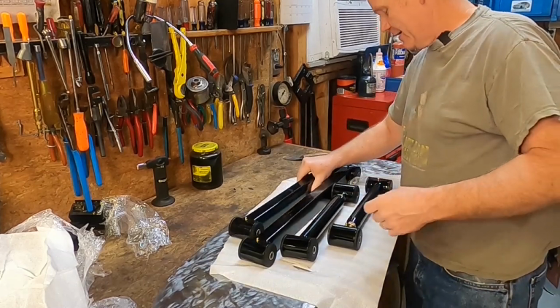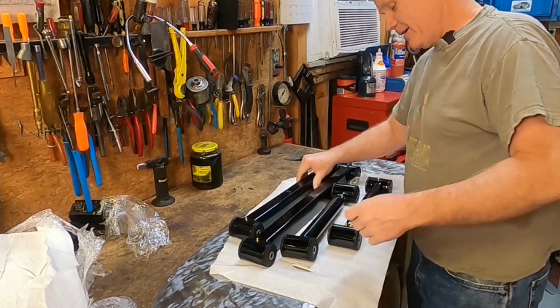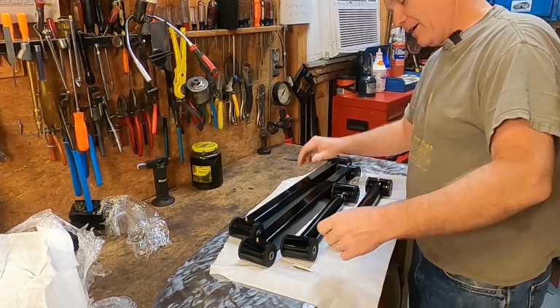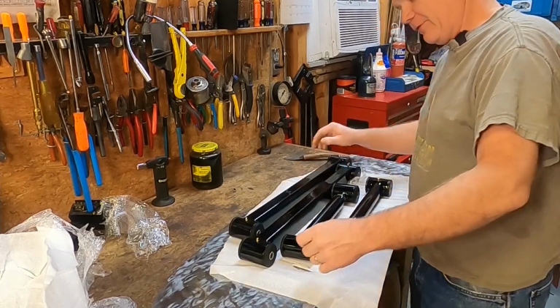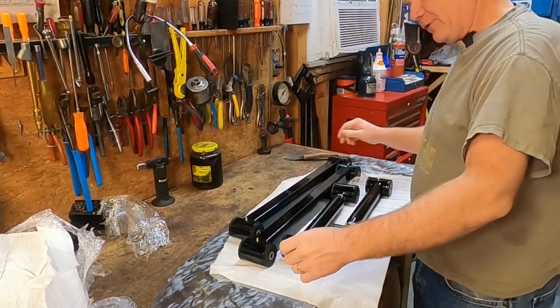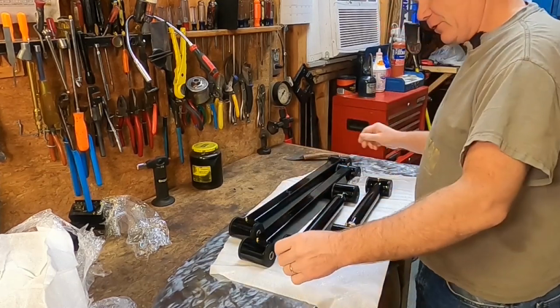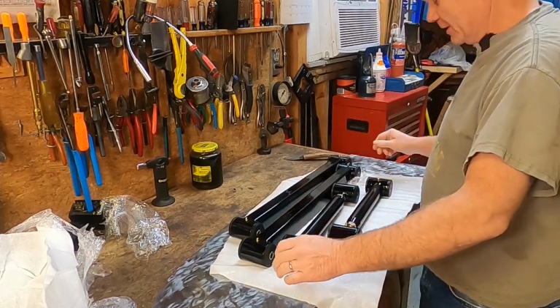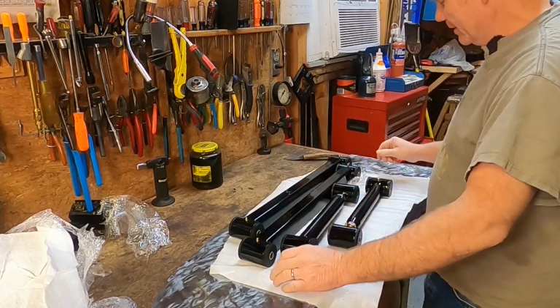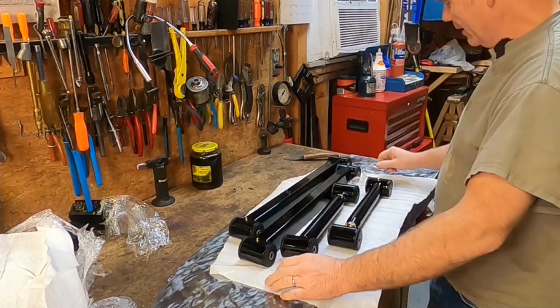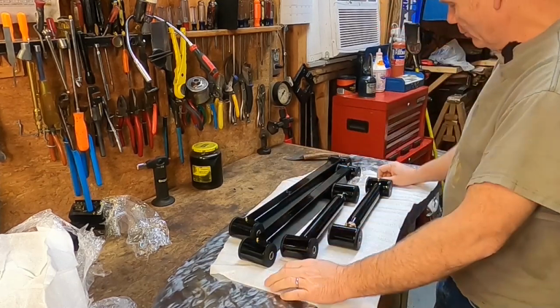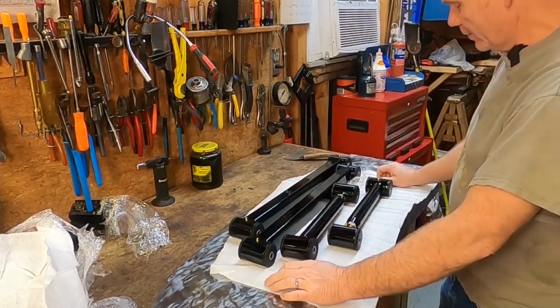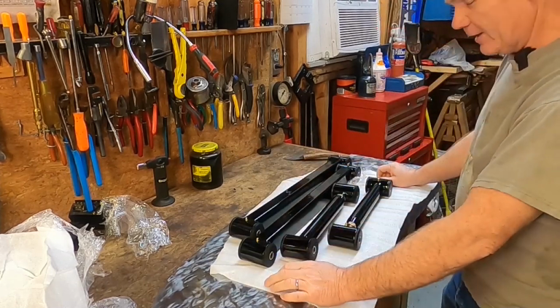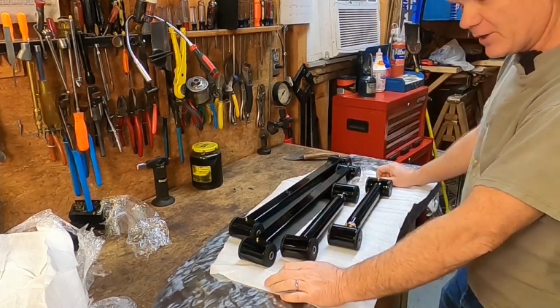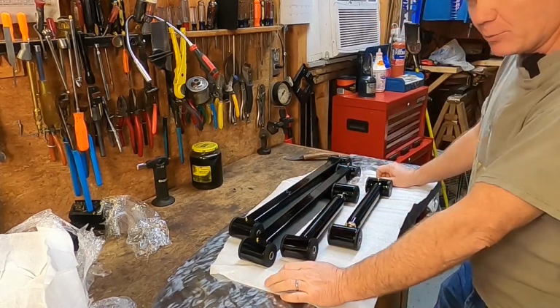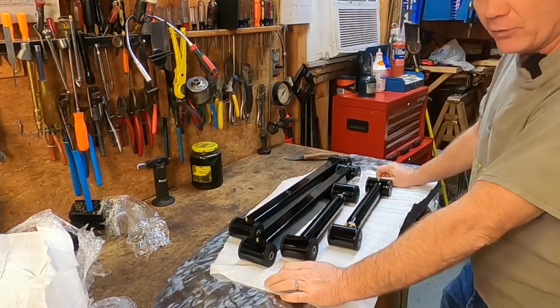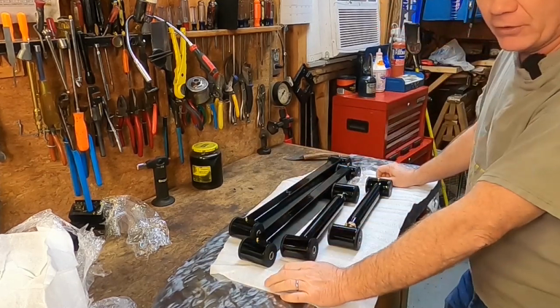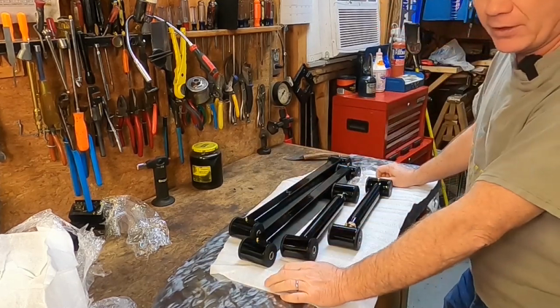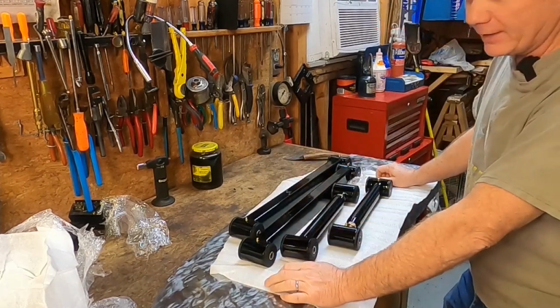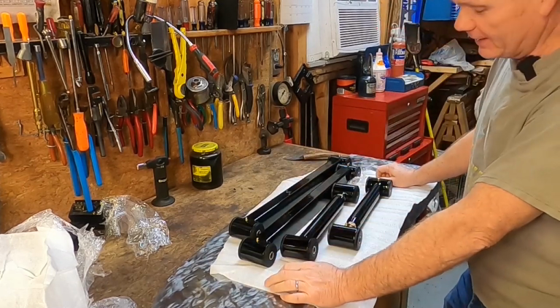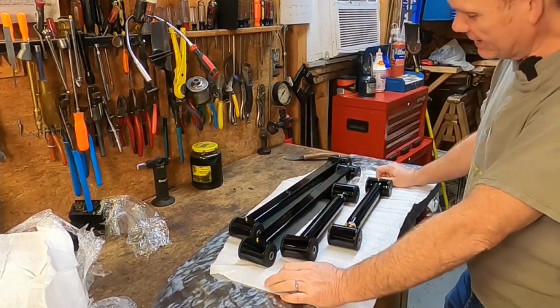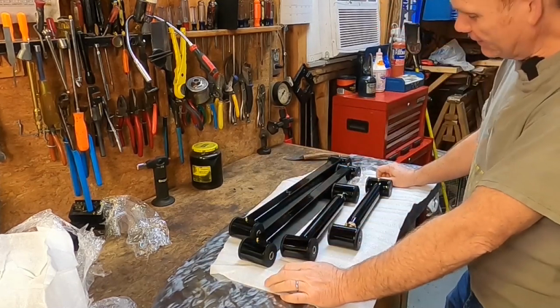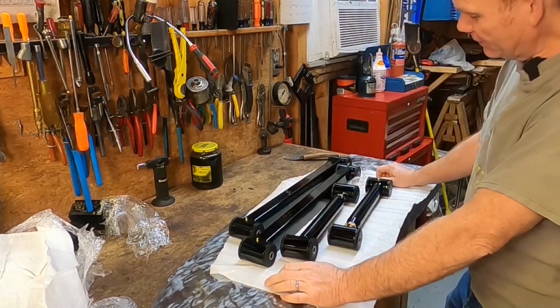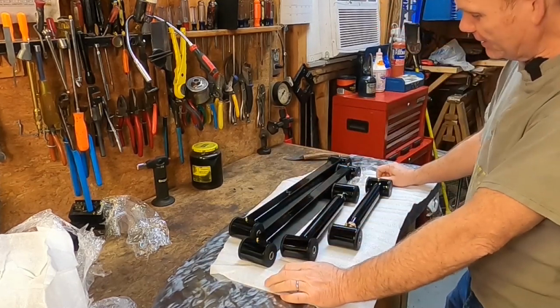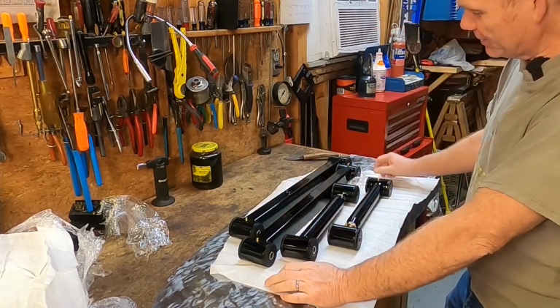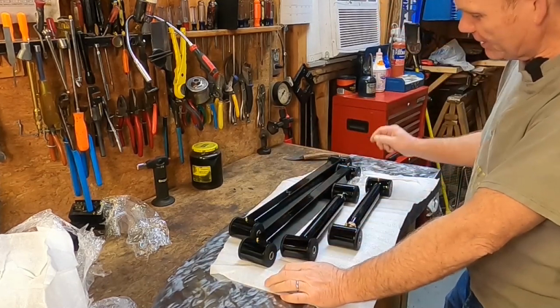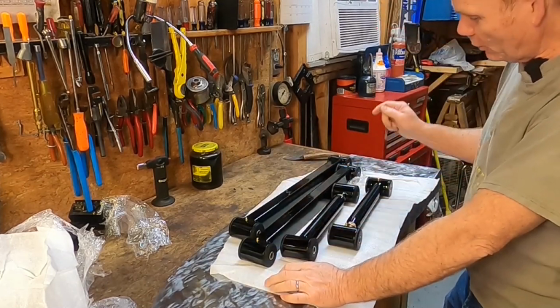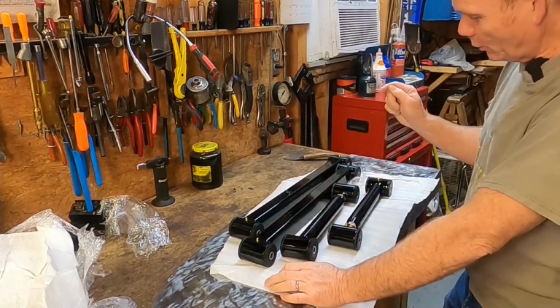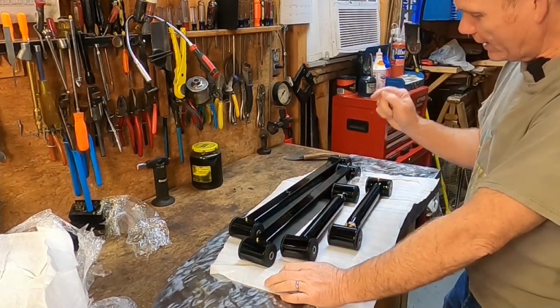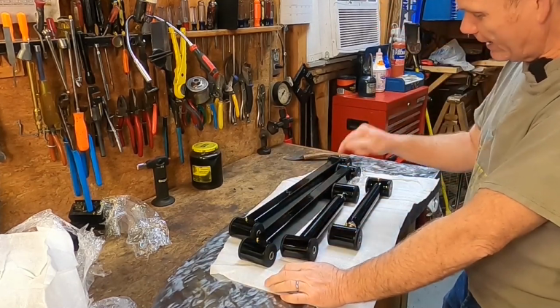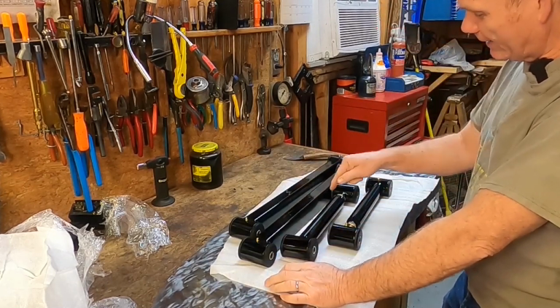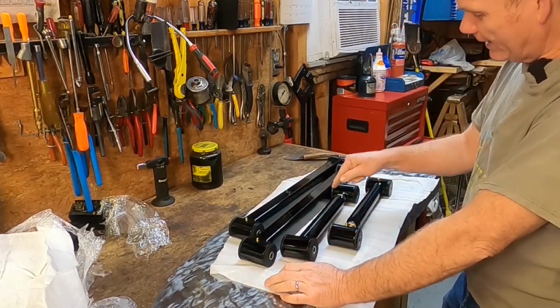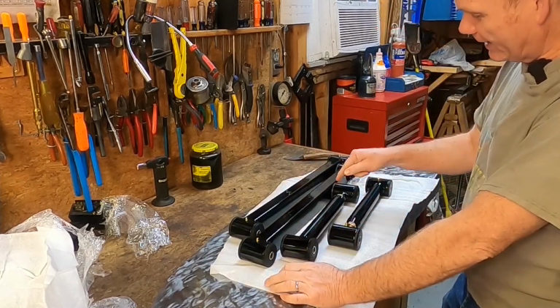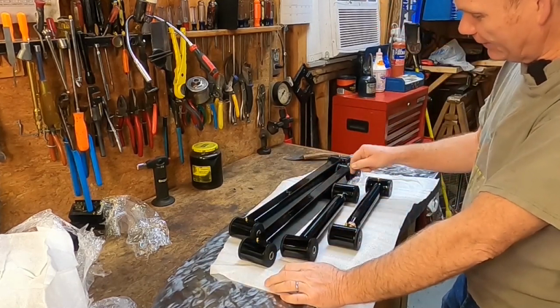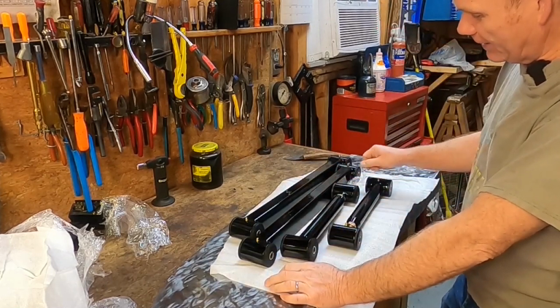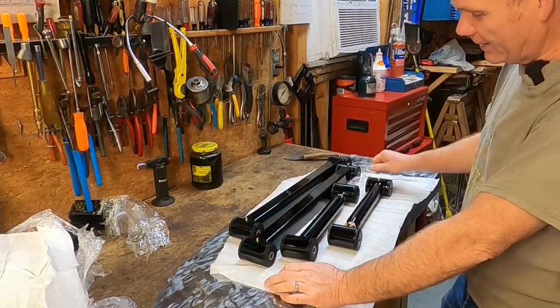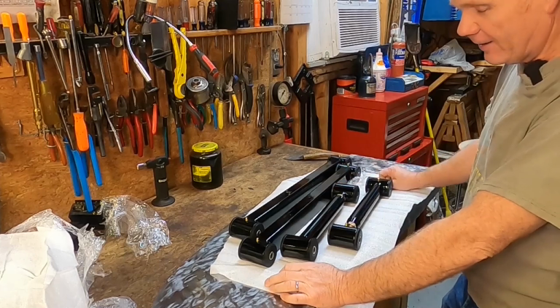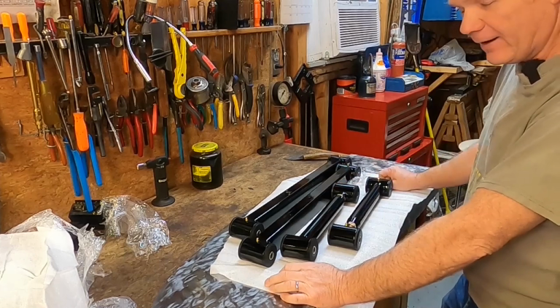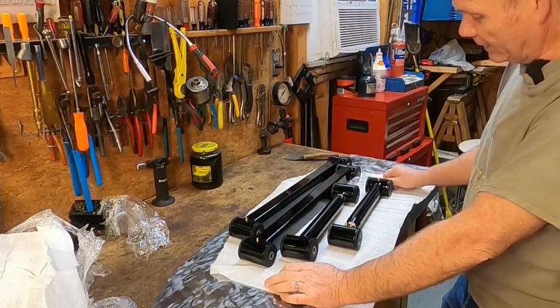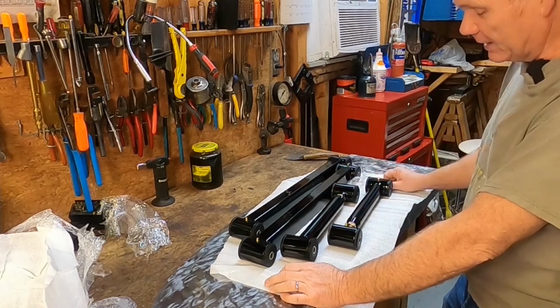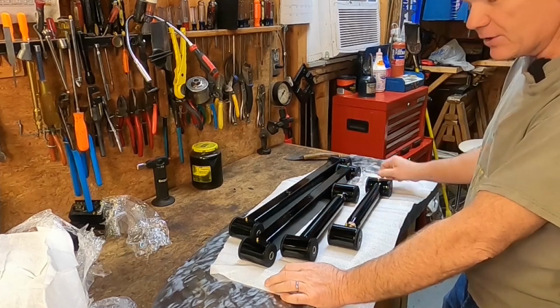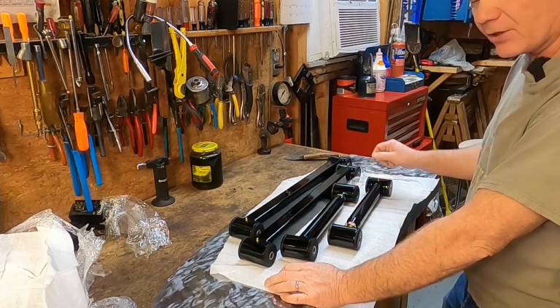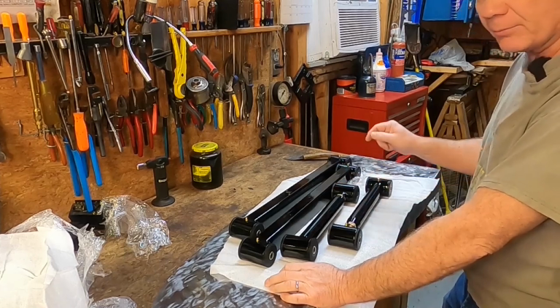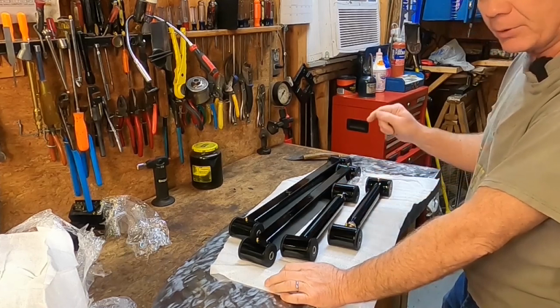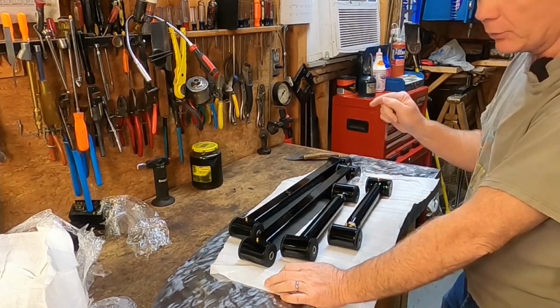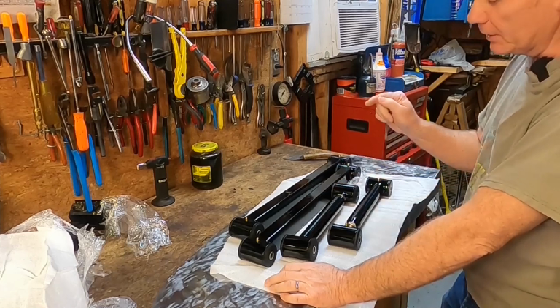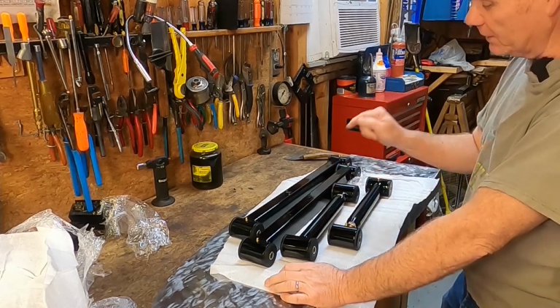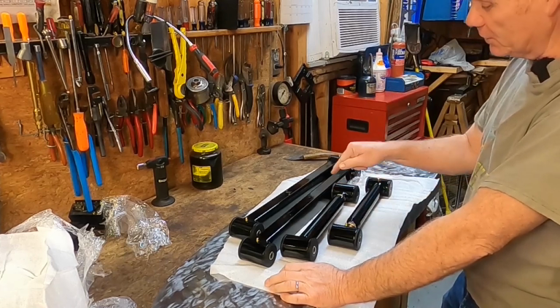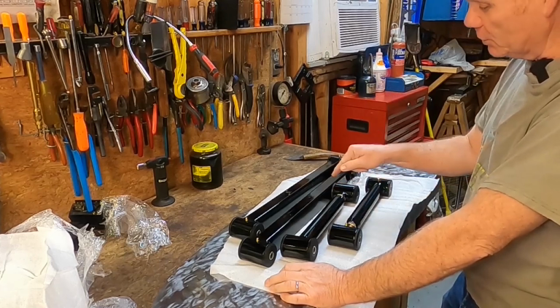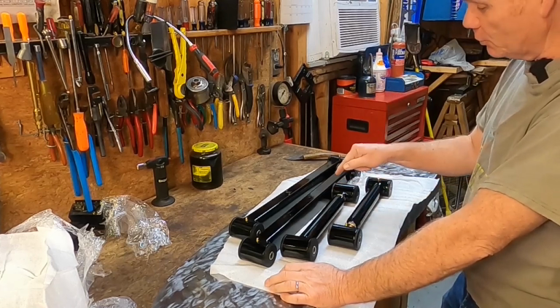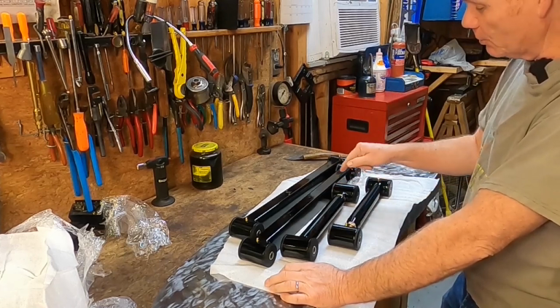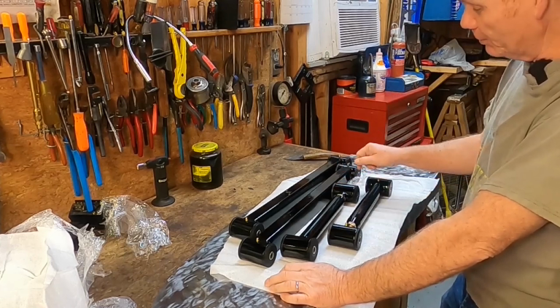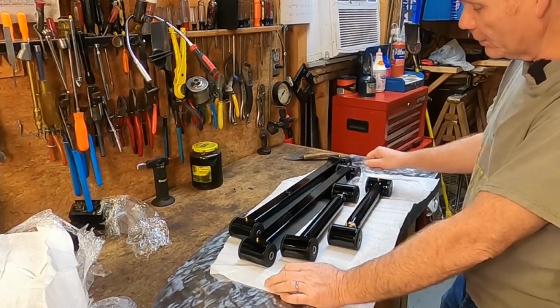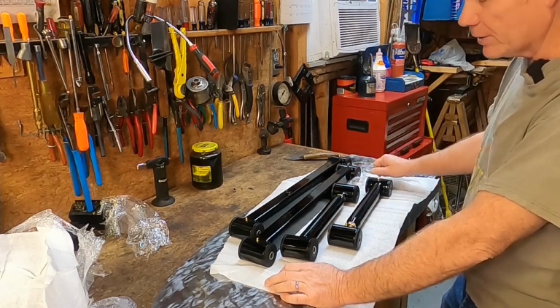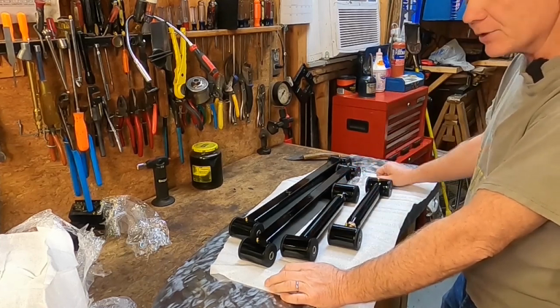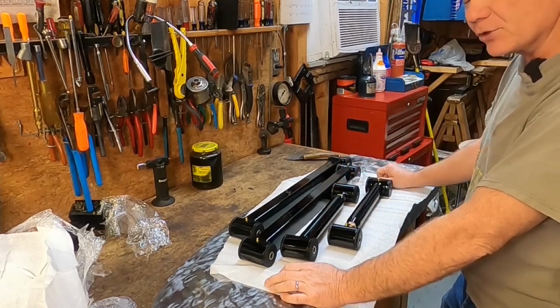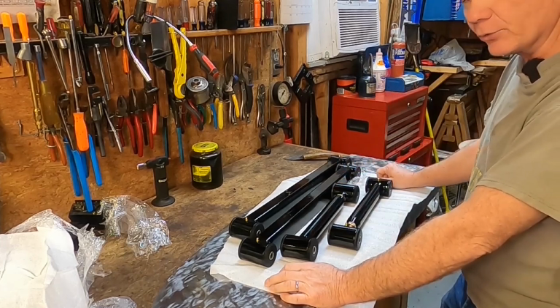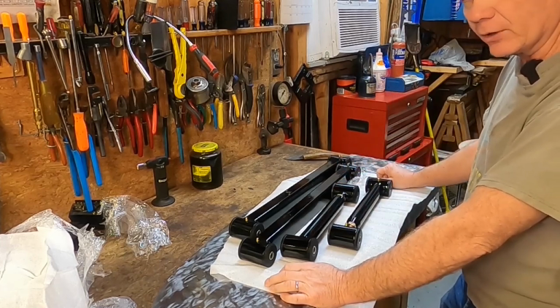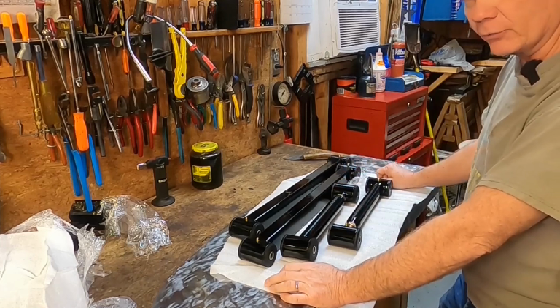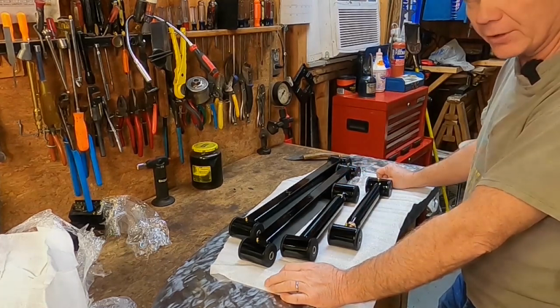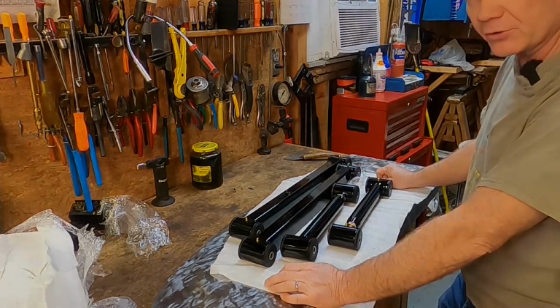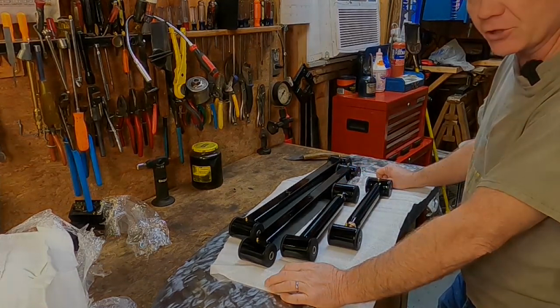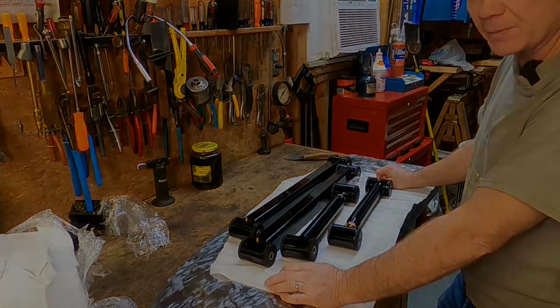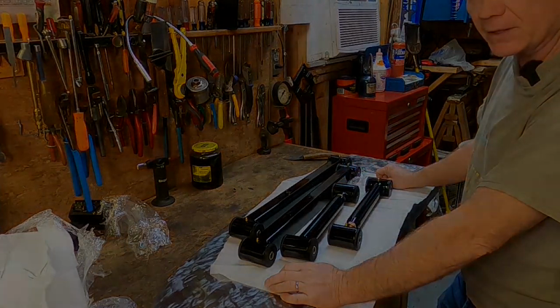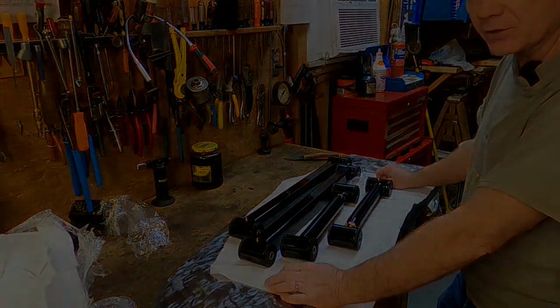All right folks, let's move on. Let's get this old Cadillac in the air and start bolting these new components to our rear suspension.